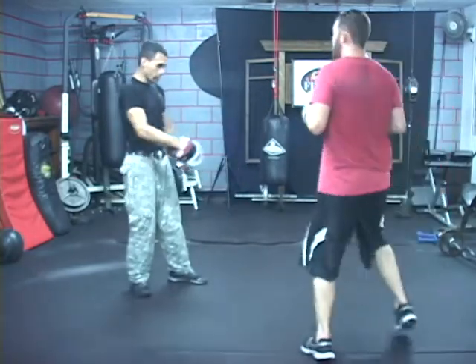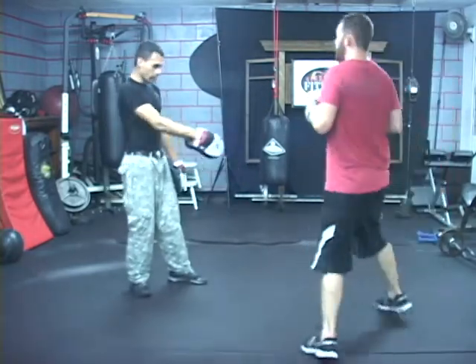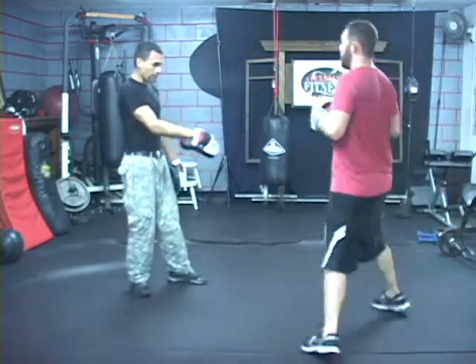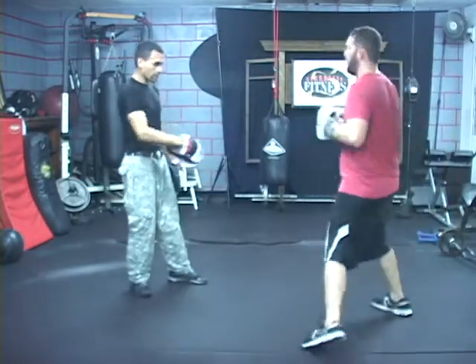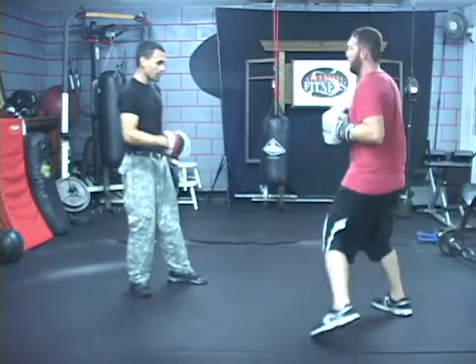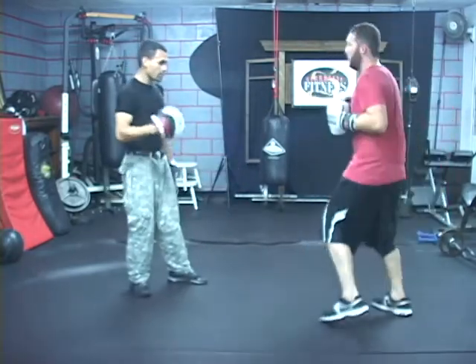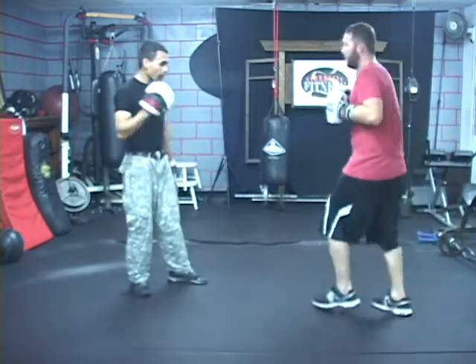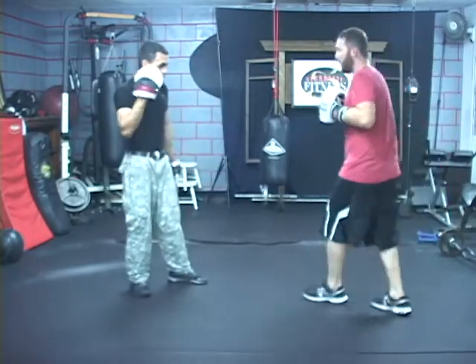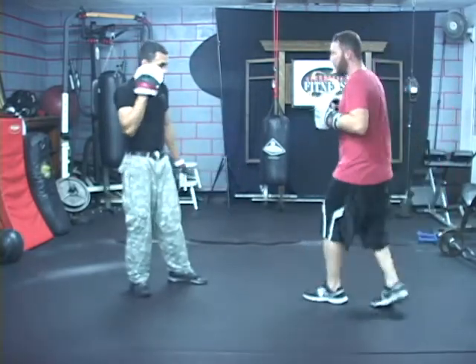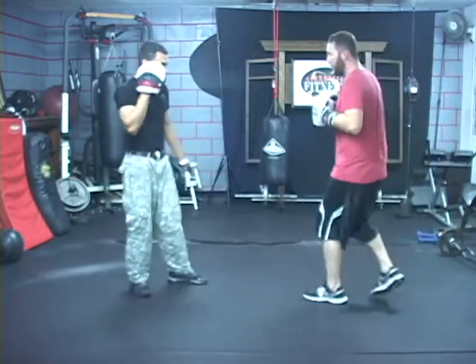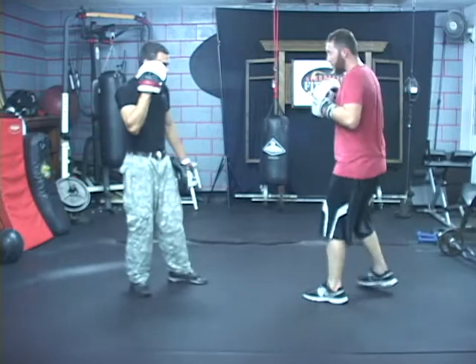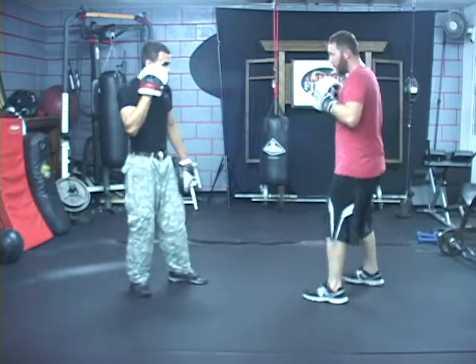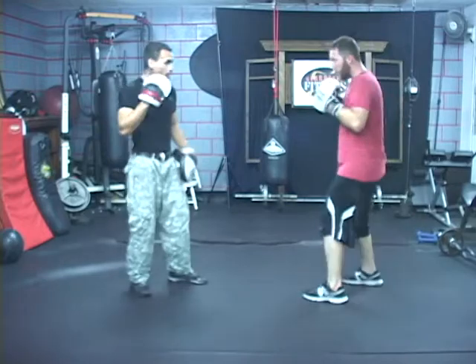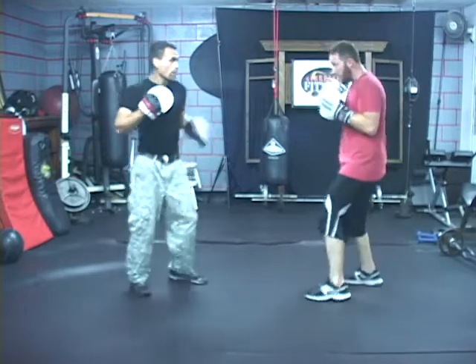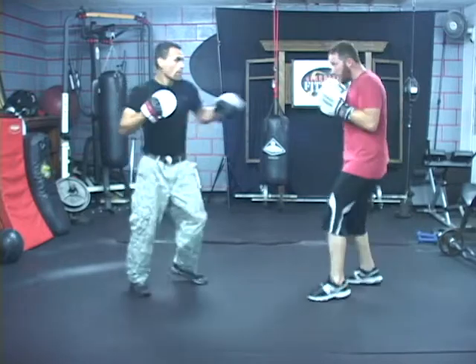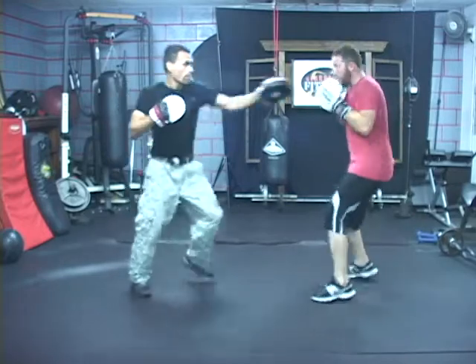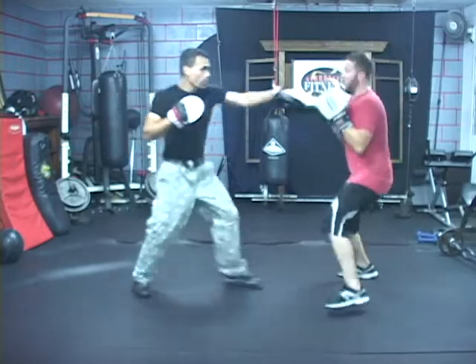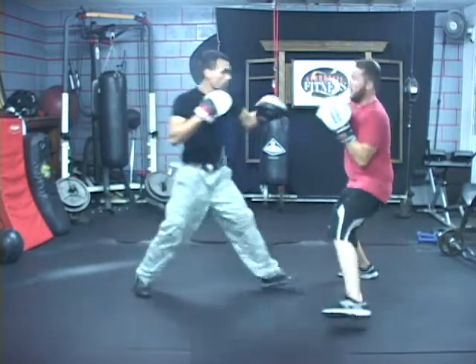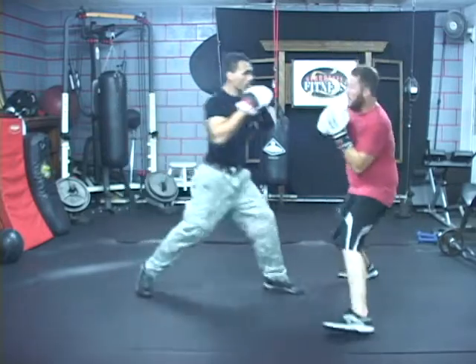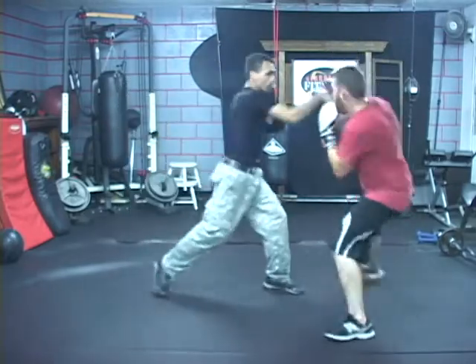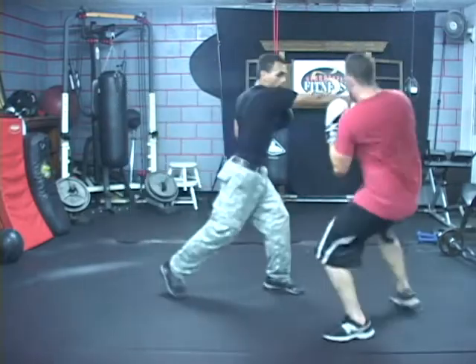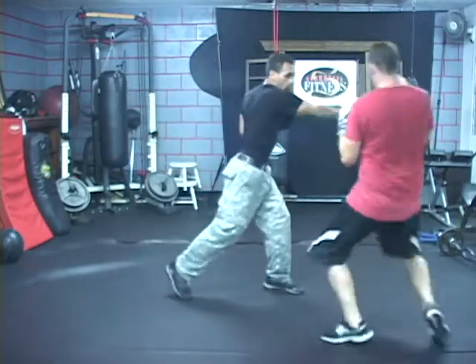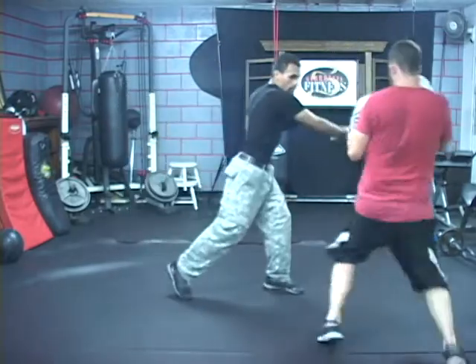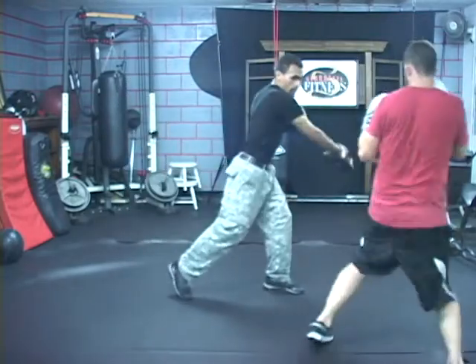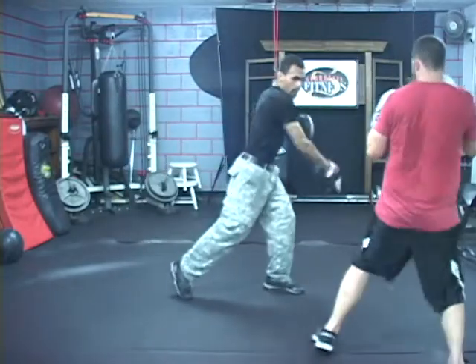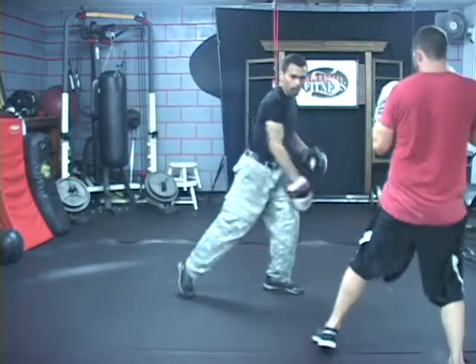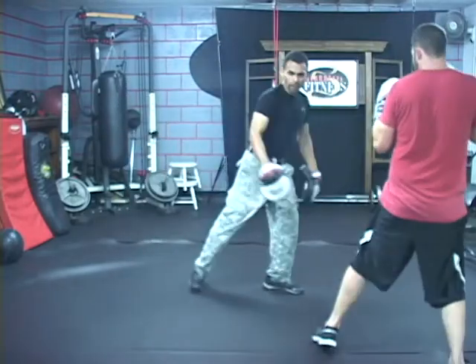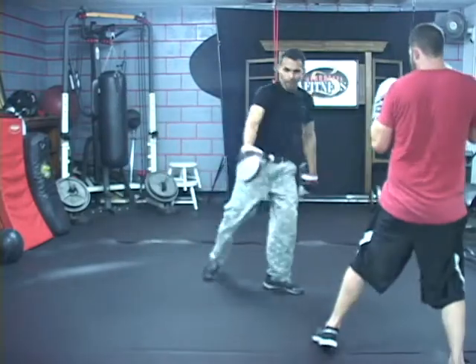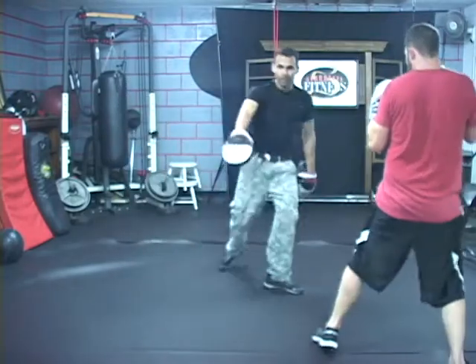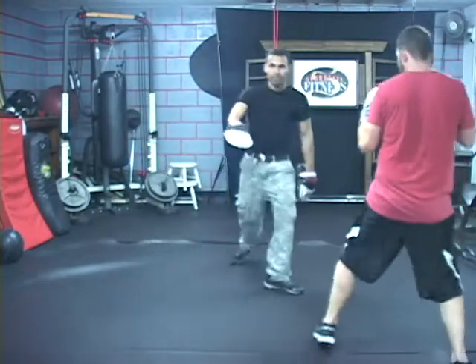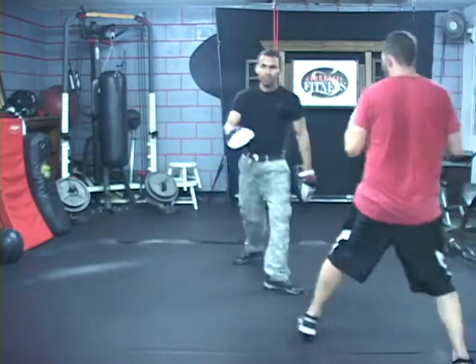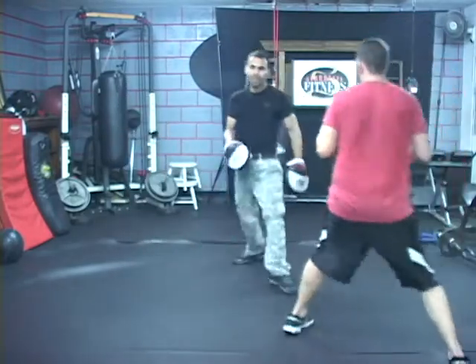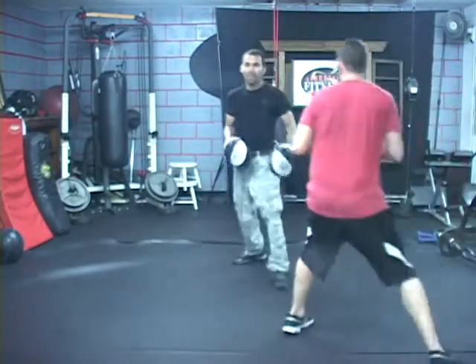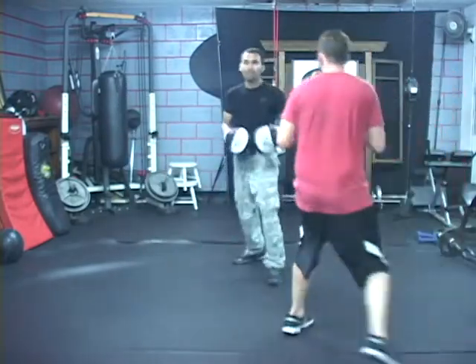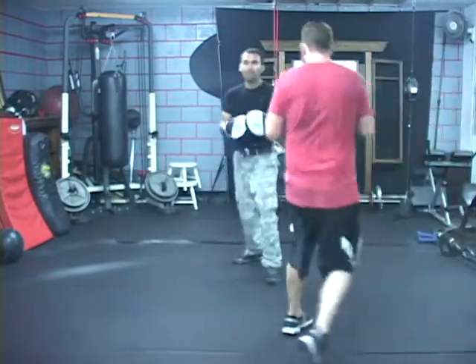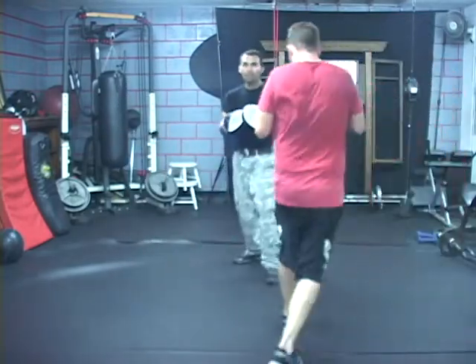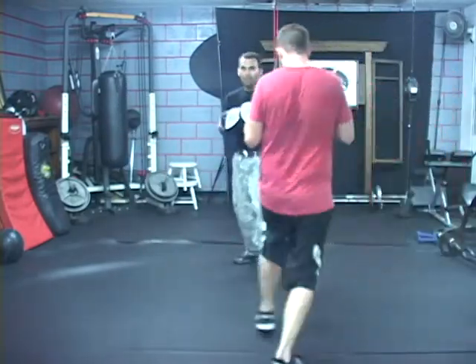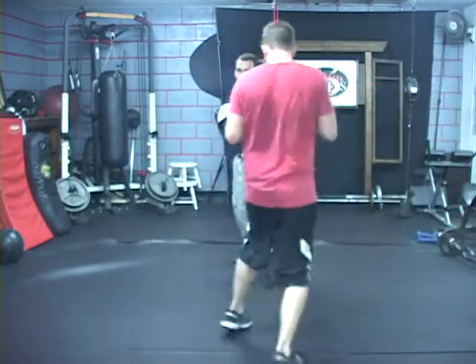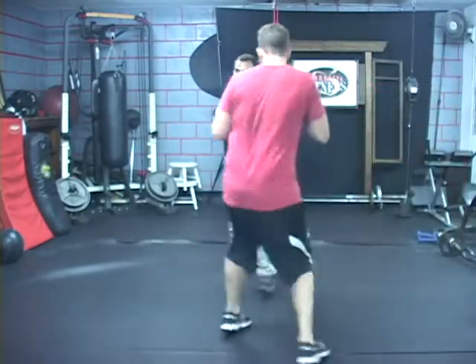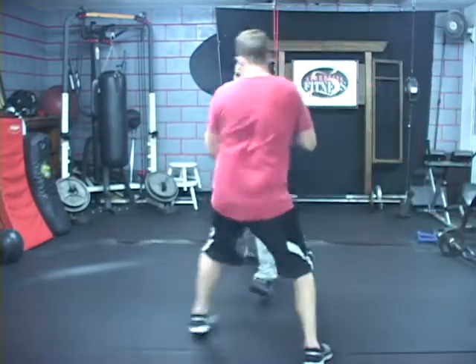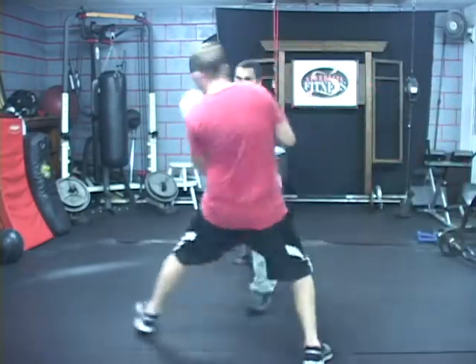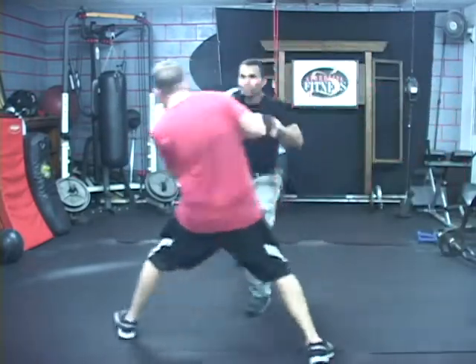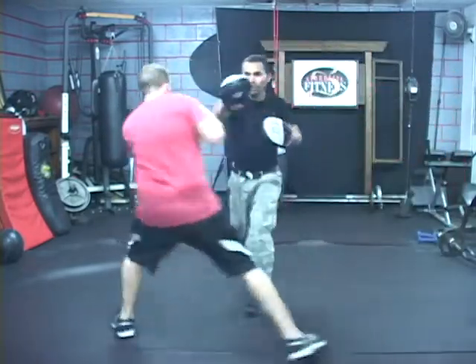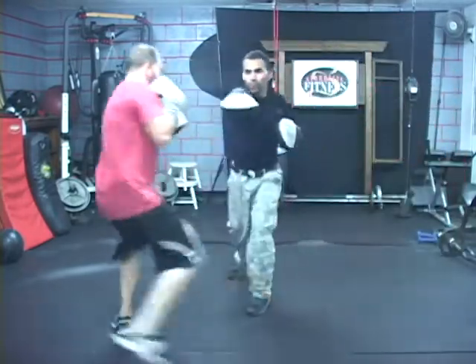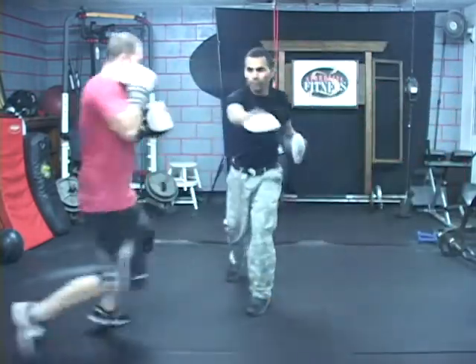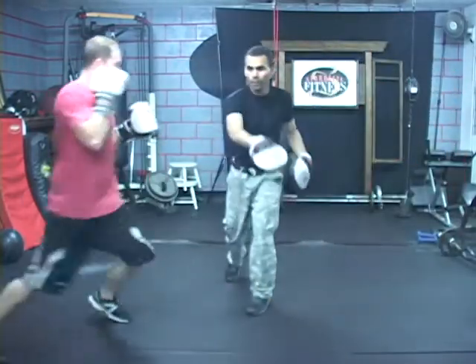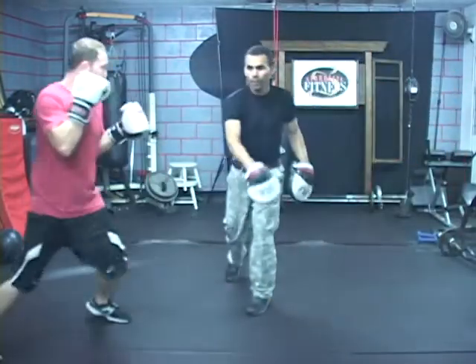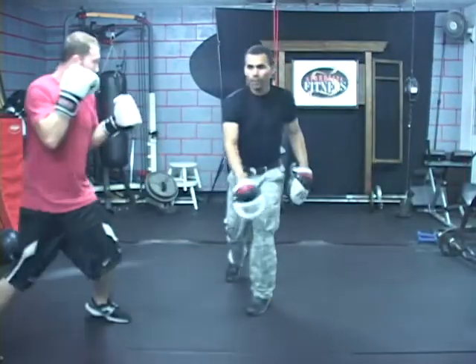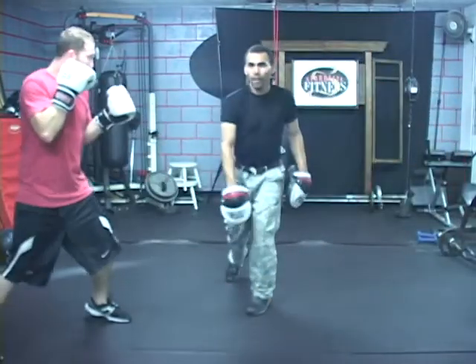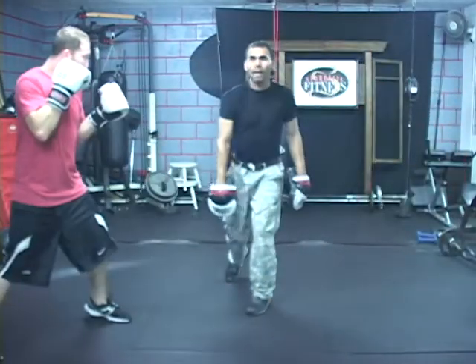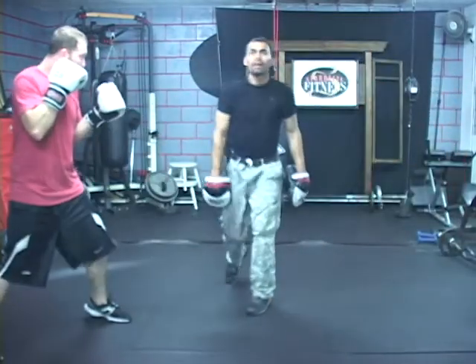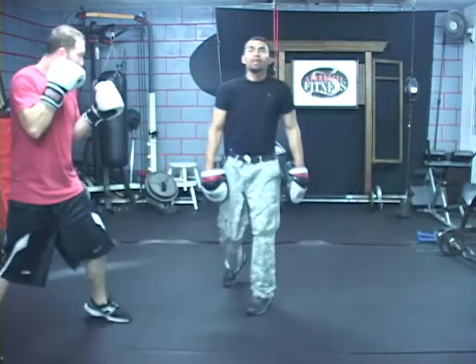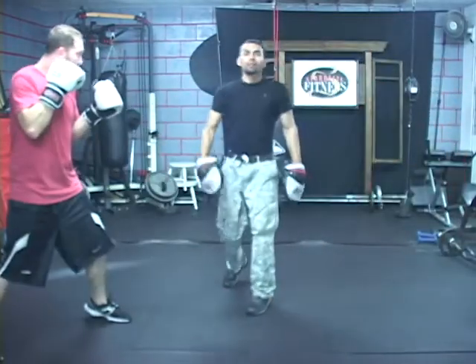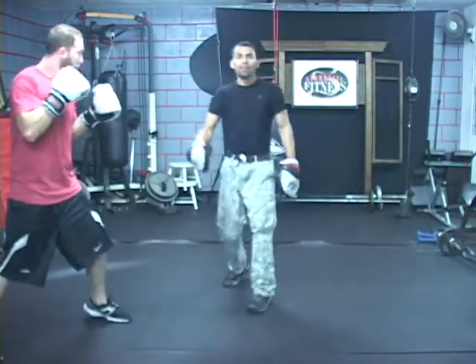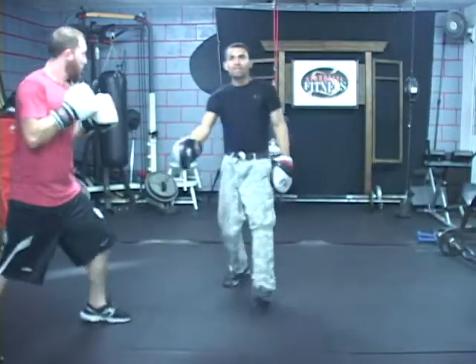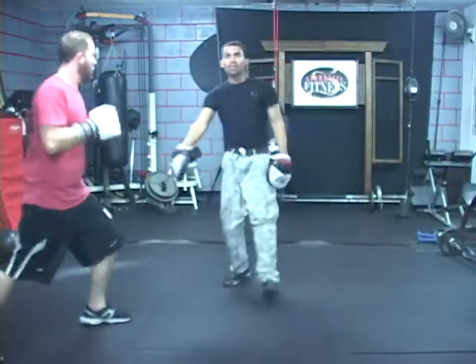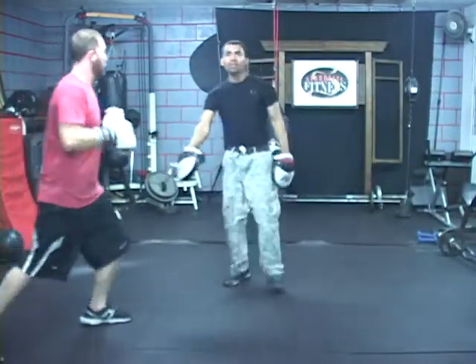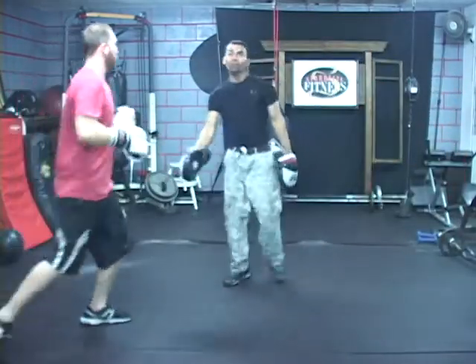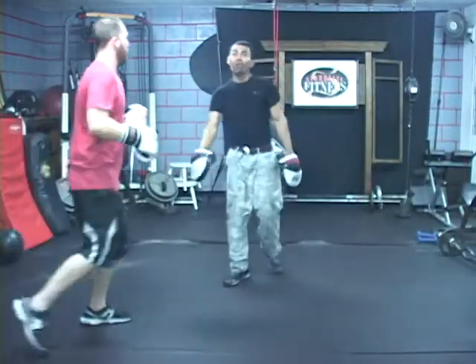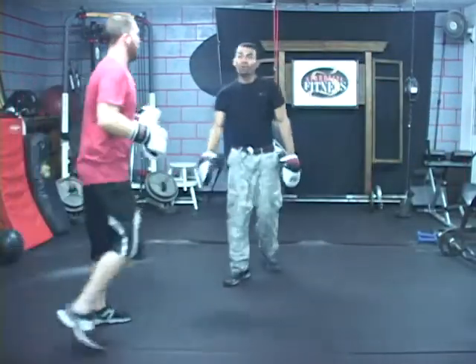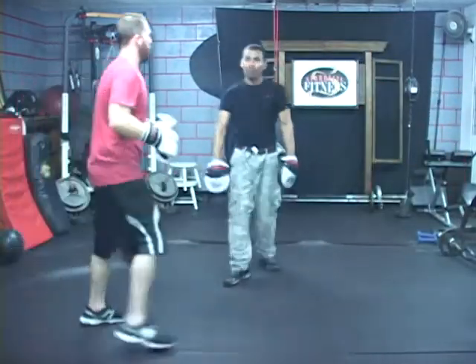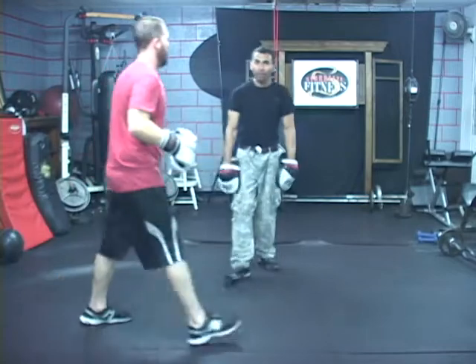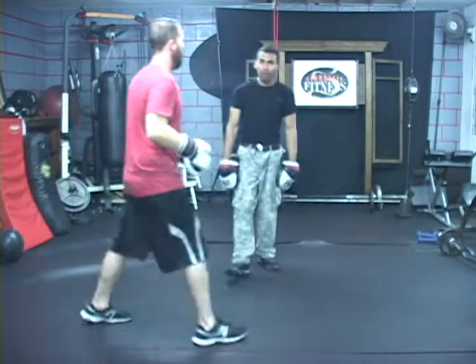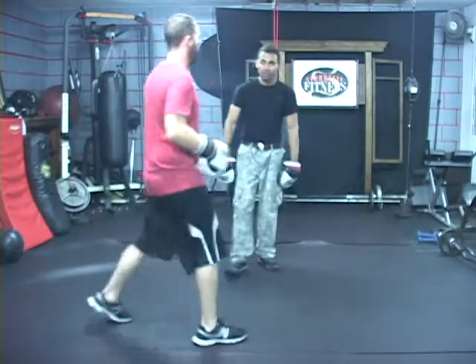A few times at his full speed. Boom, boom. This side. Boom, boom. That's how the pivot work goes.